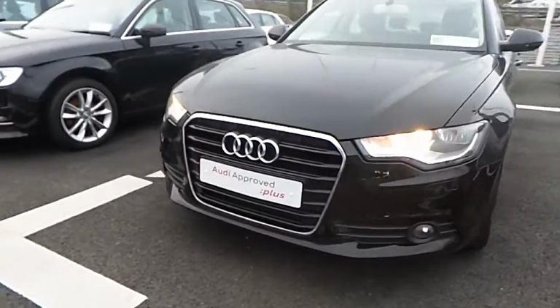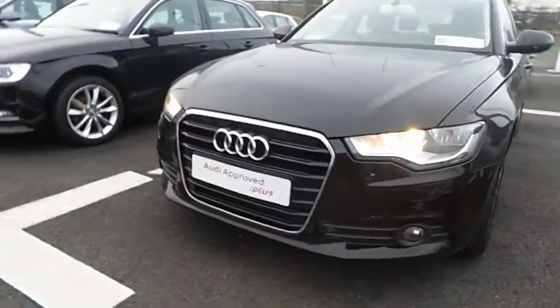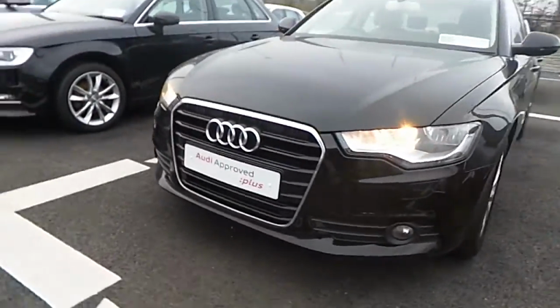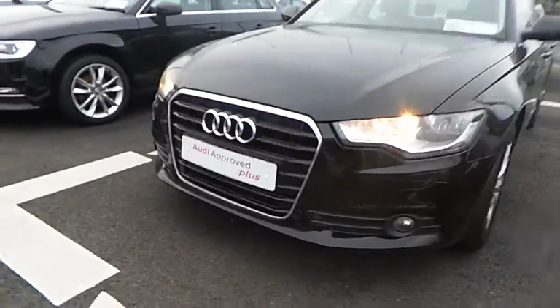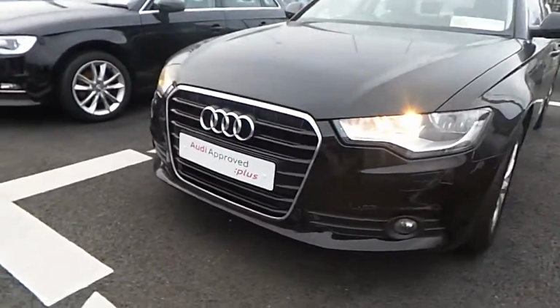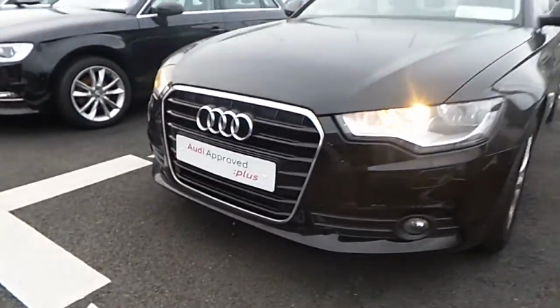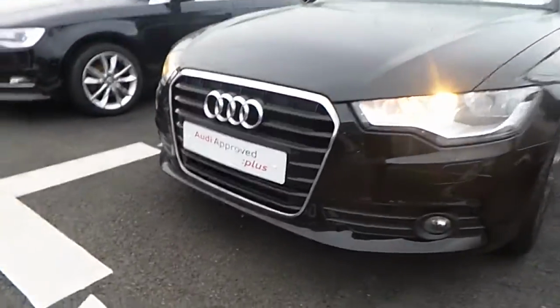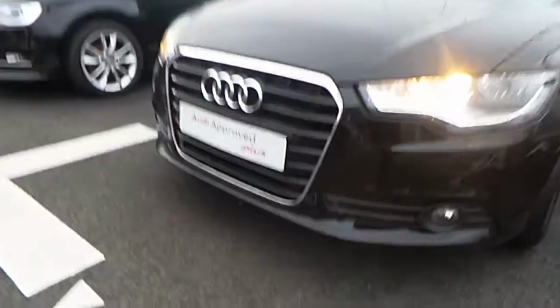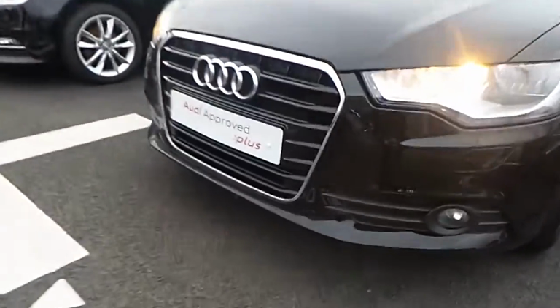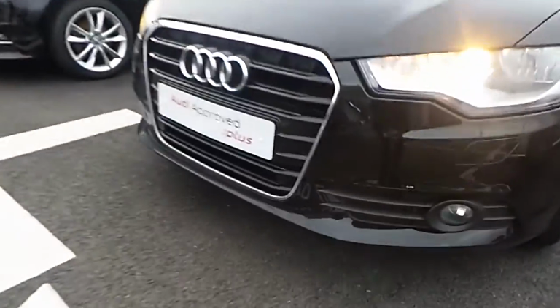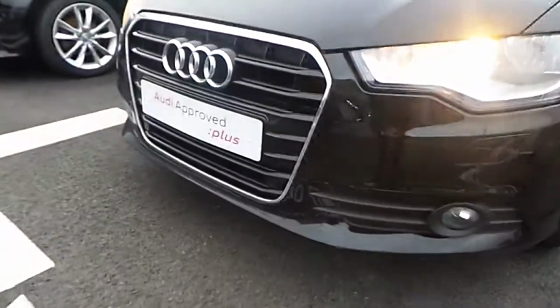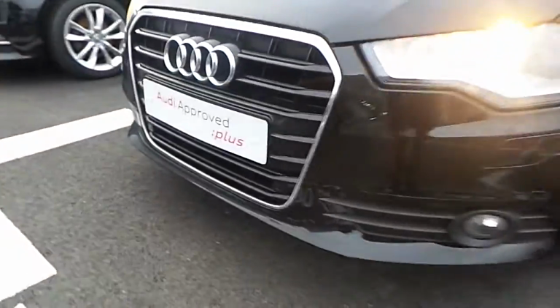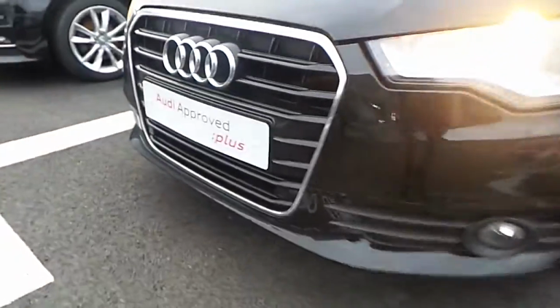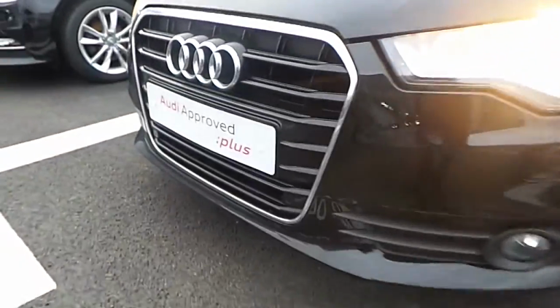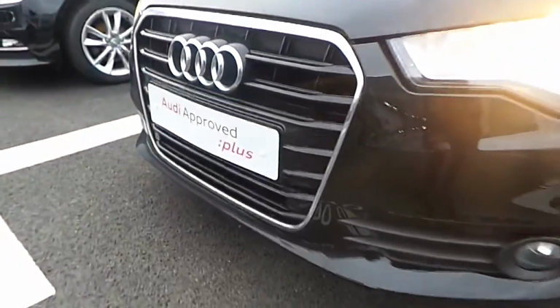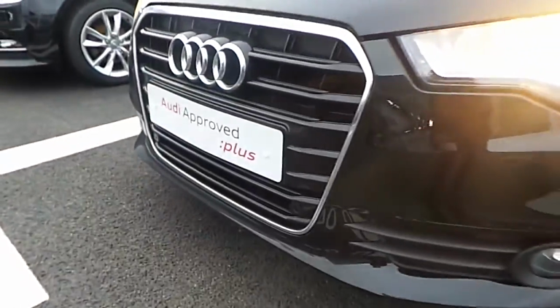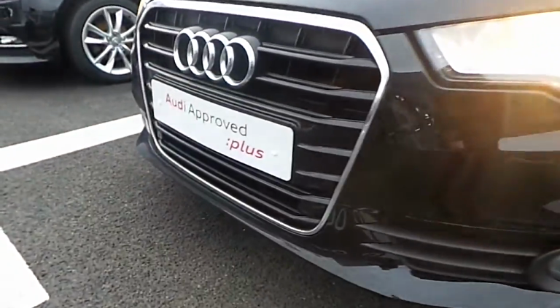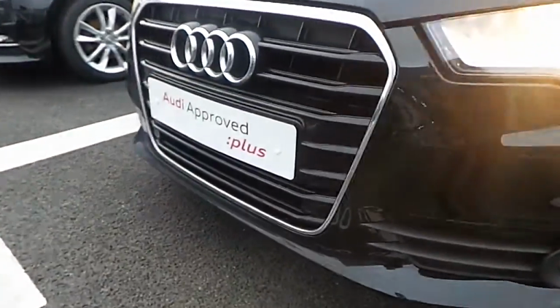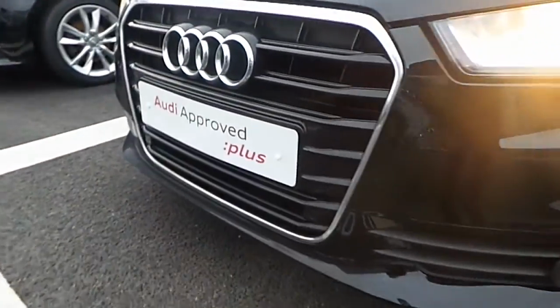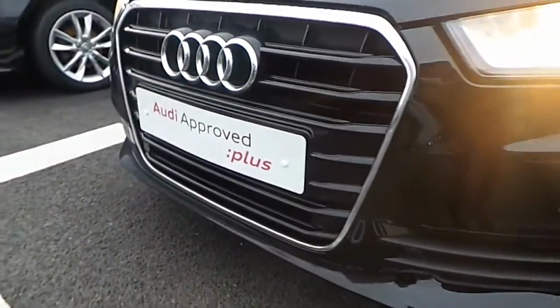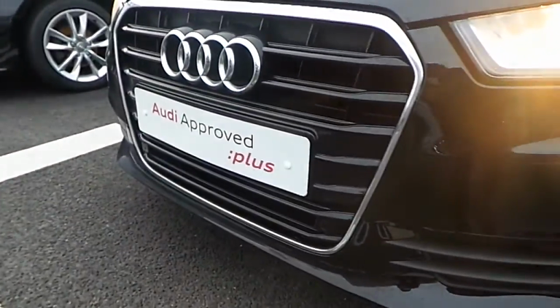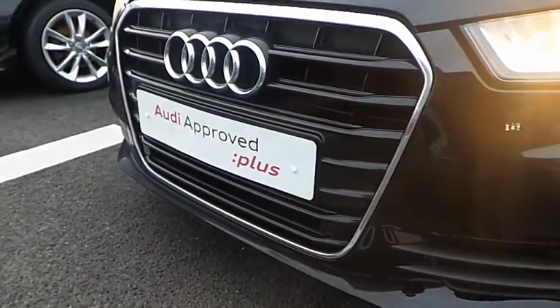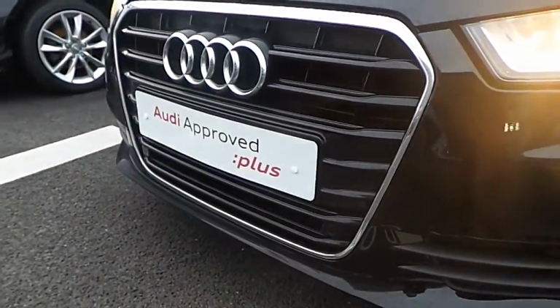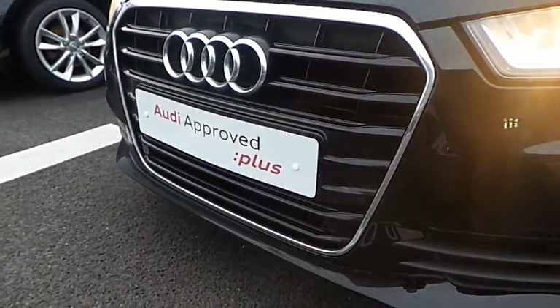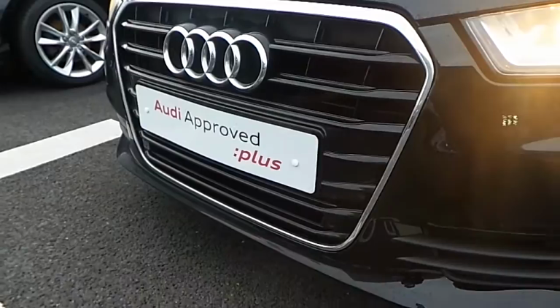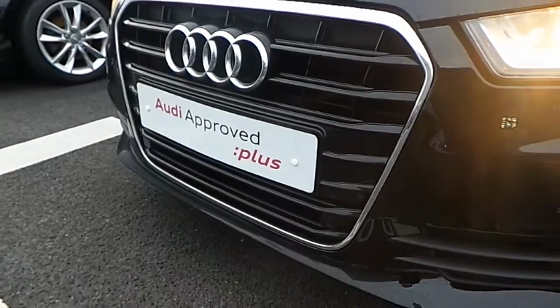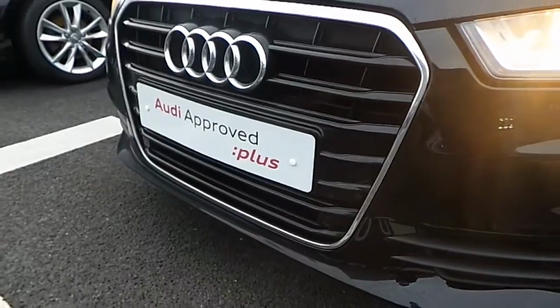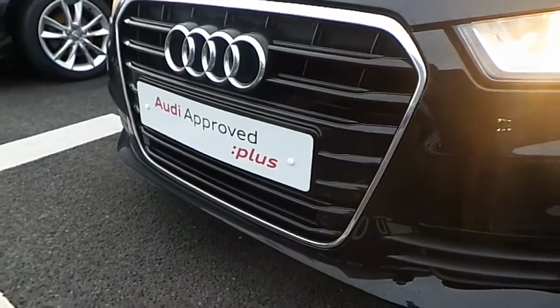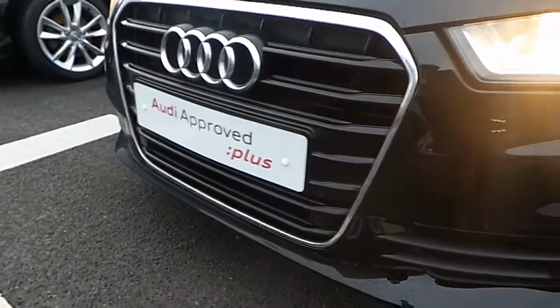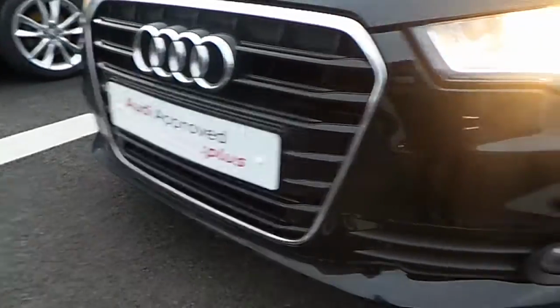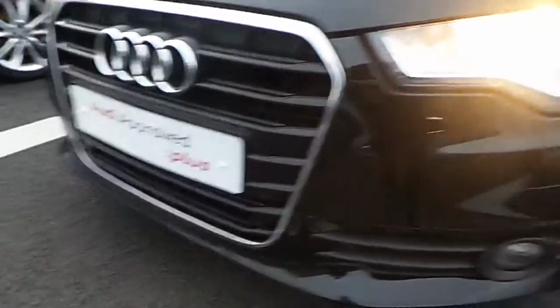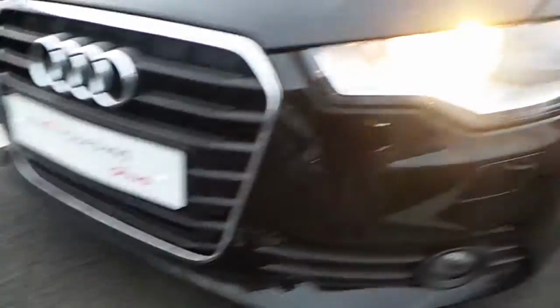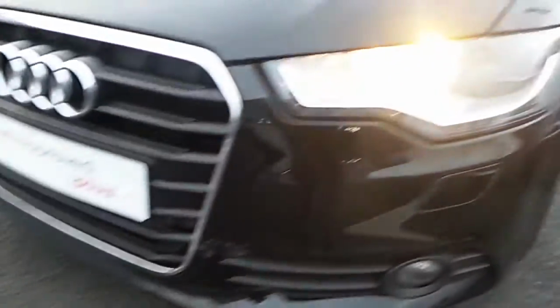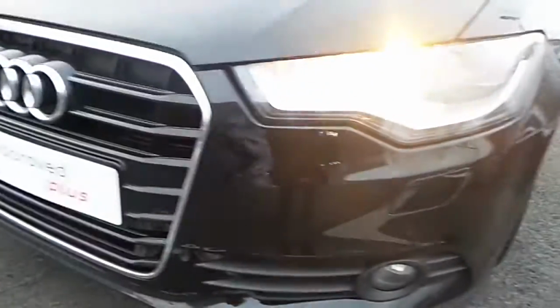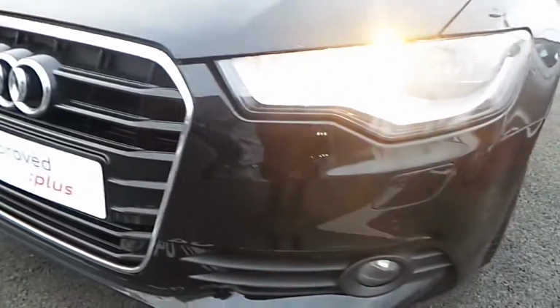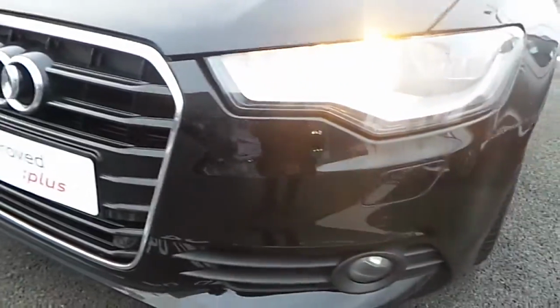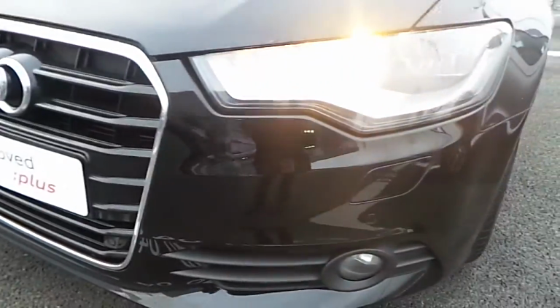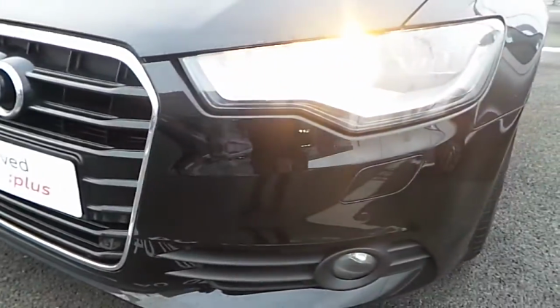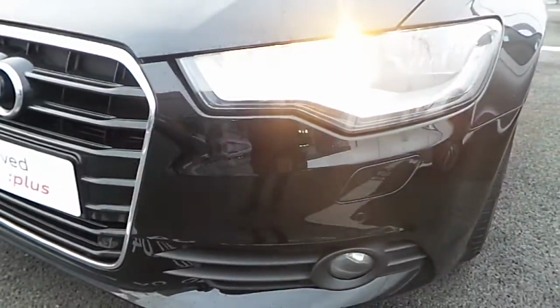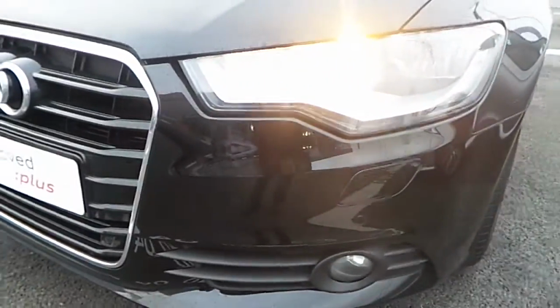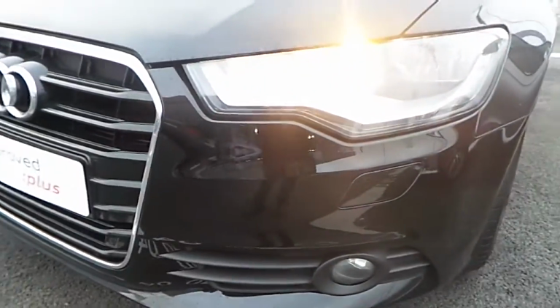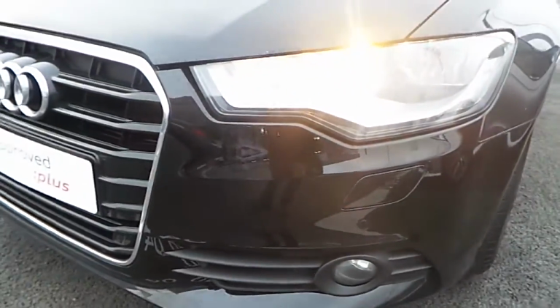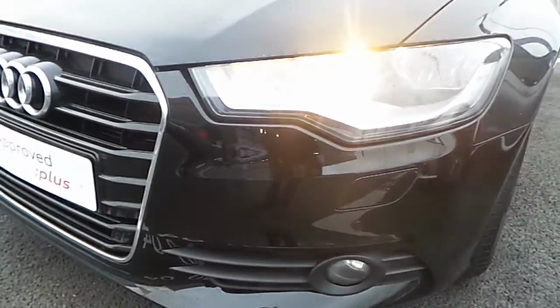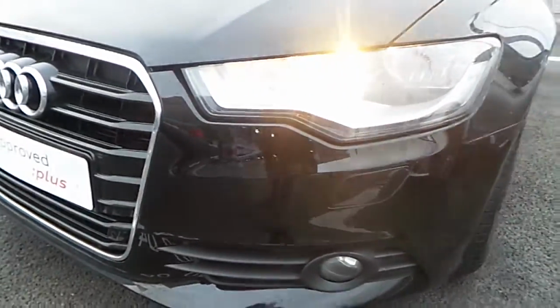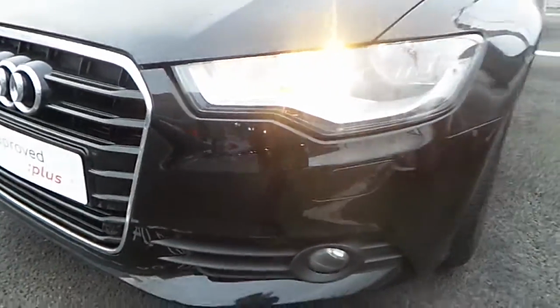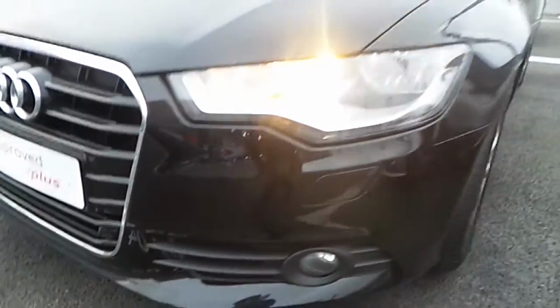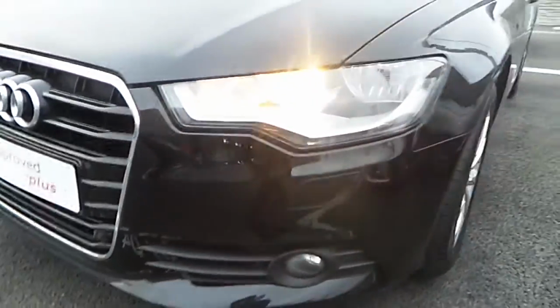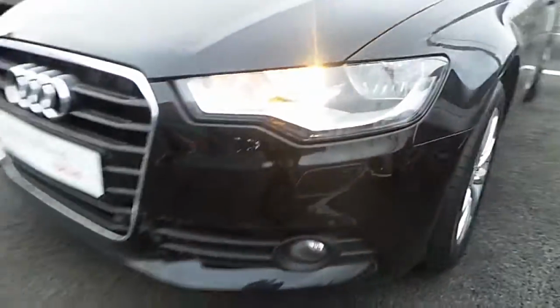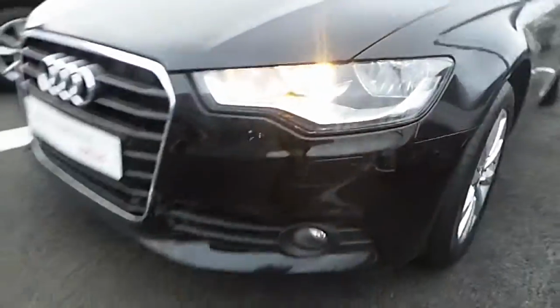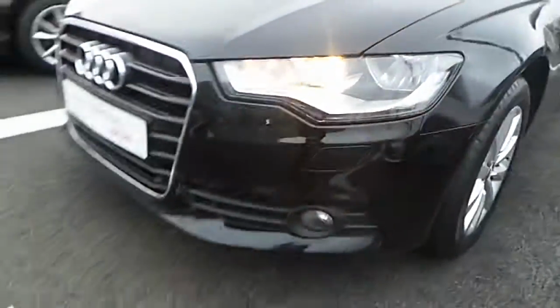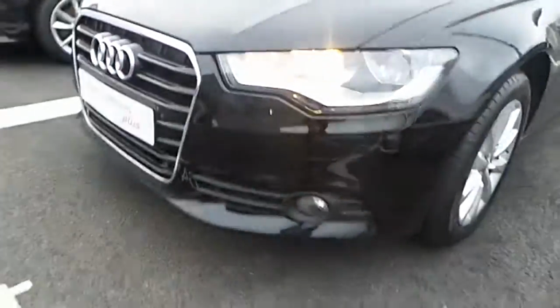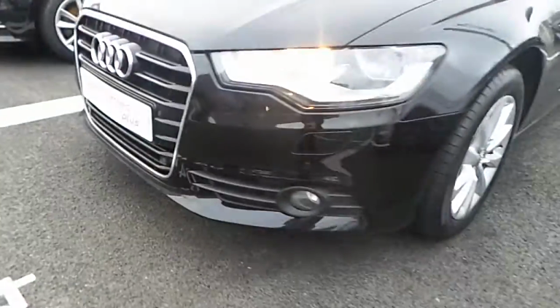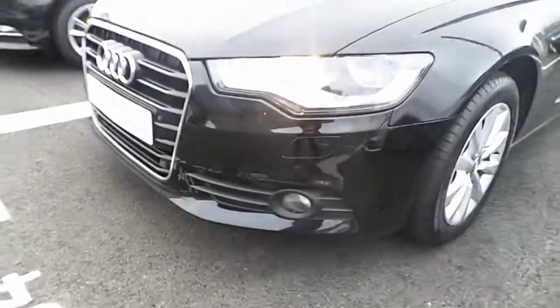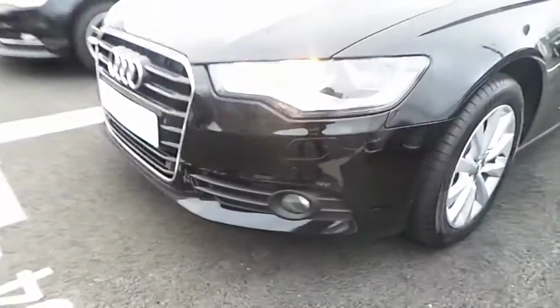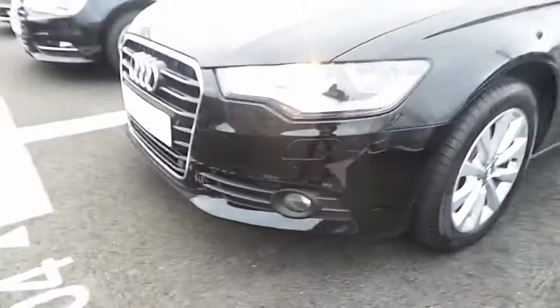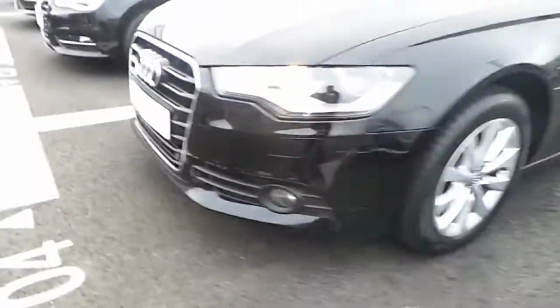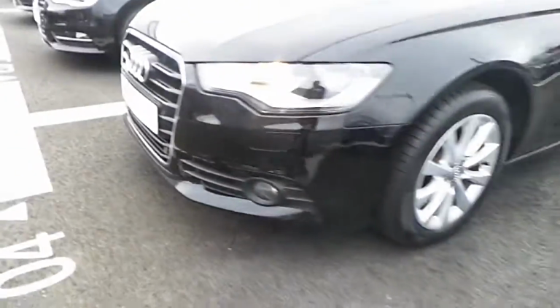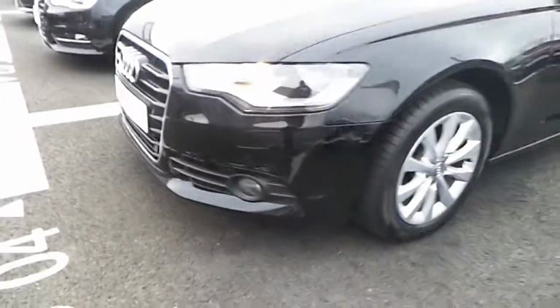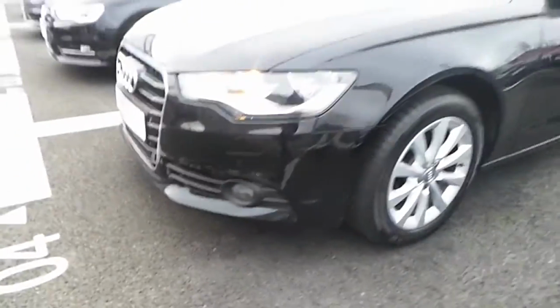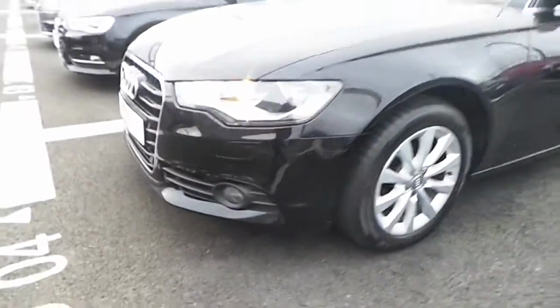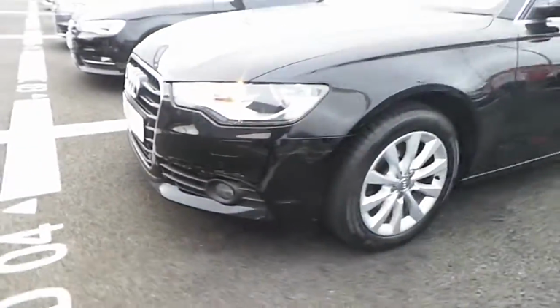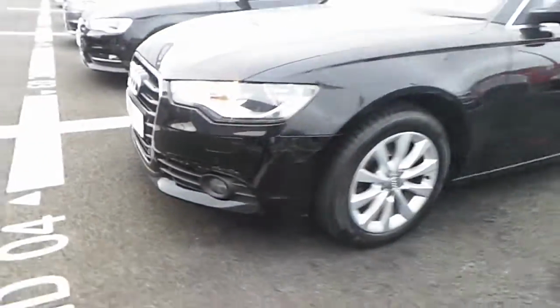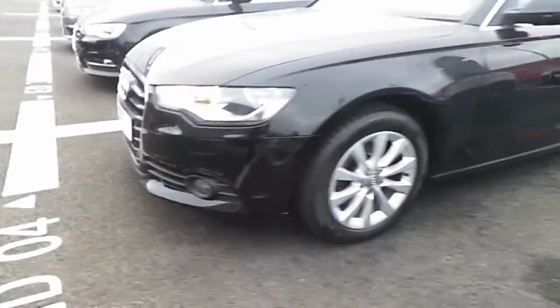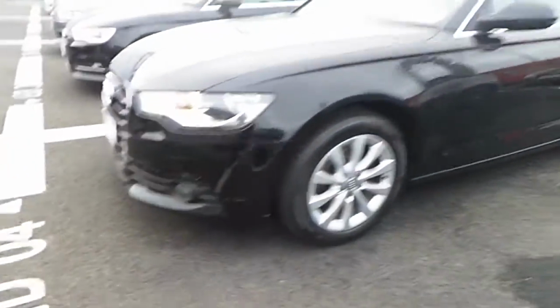From the front we can see it has Audi's signature single front frame grille surrounded in chrome, halogen headlights, daytime running lights and front fog lights.